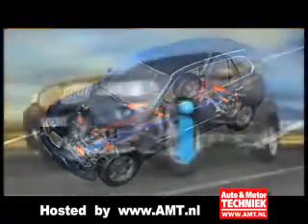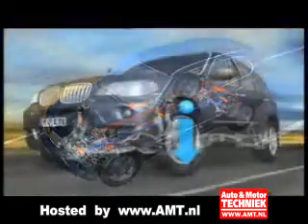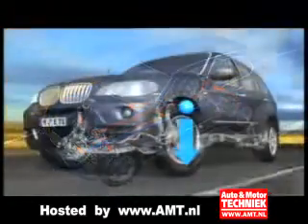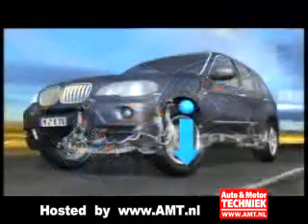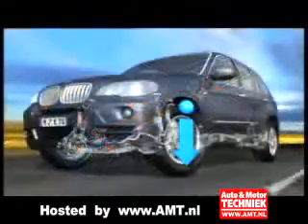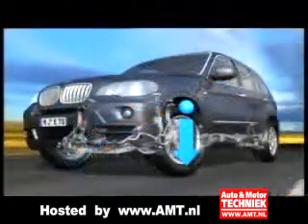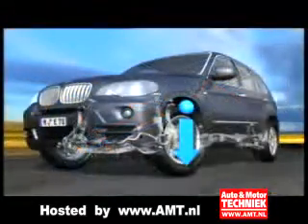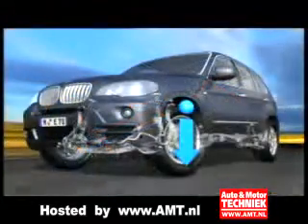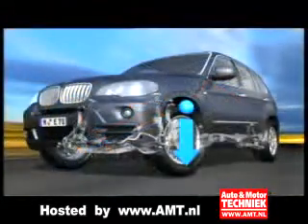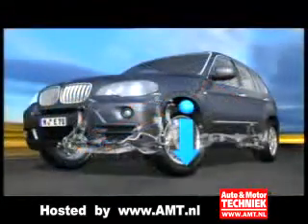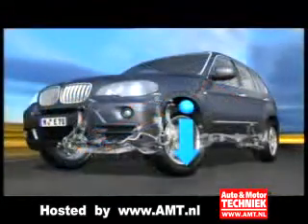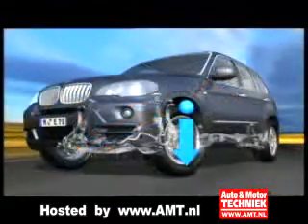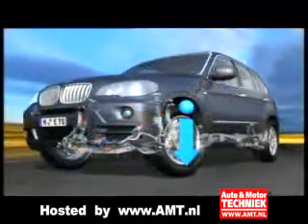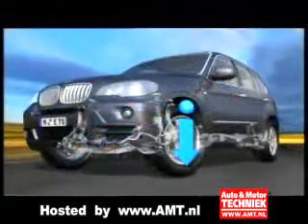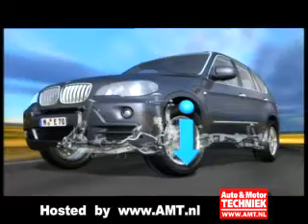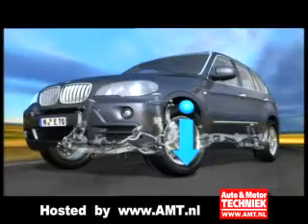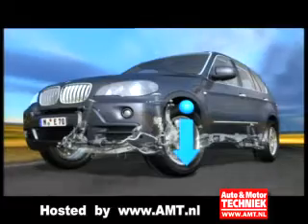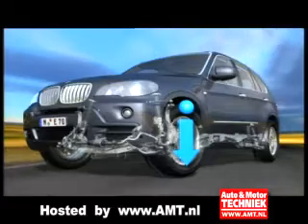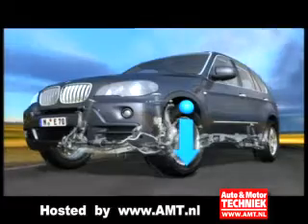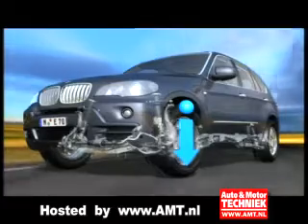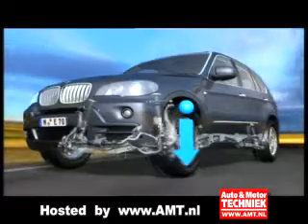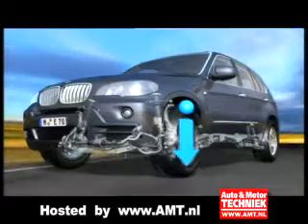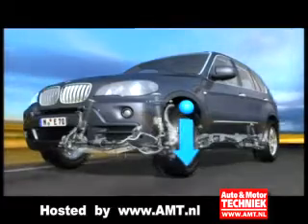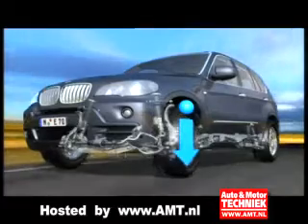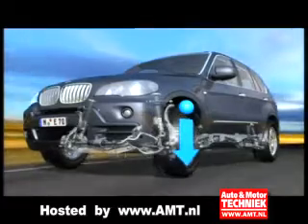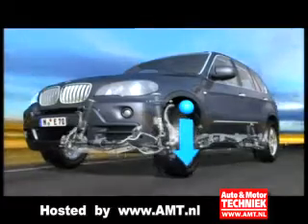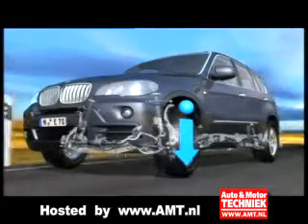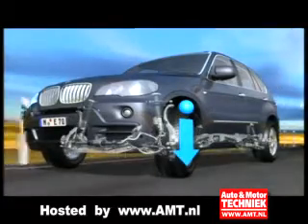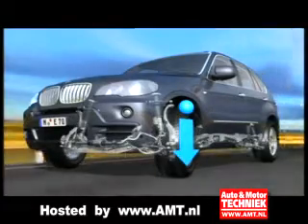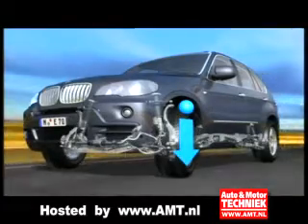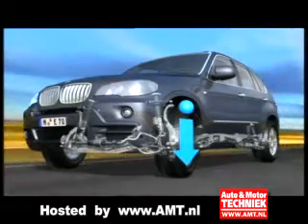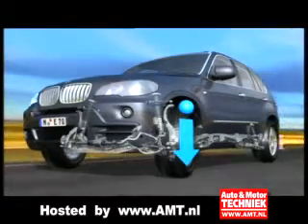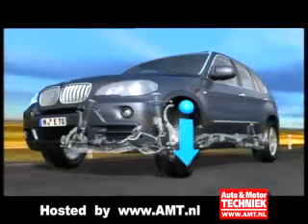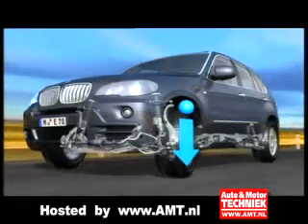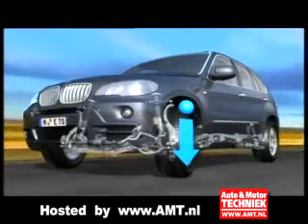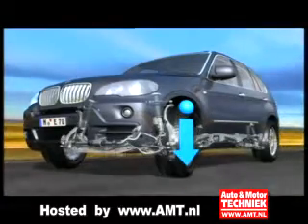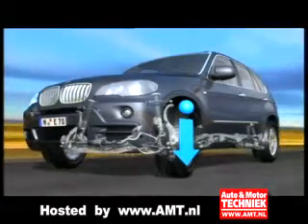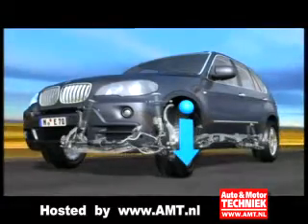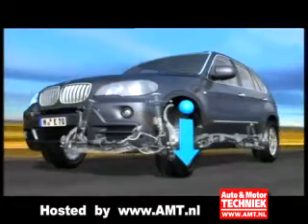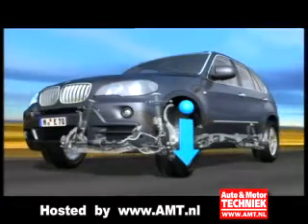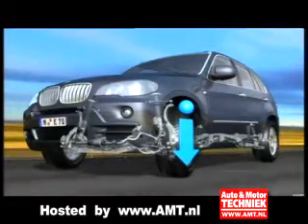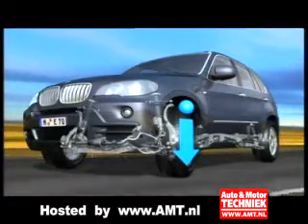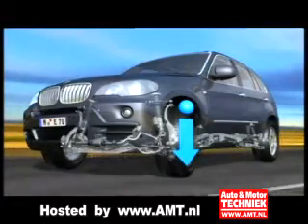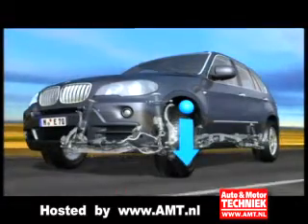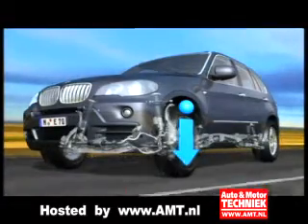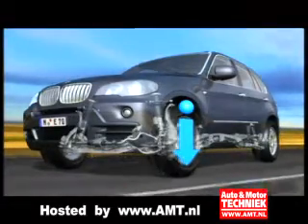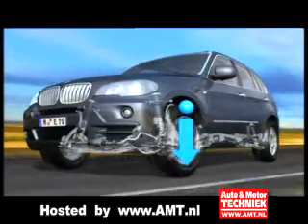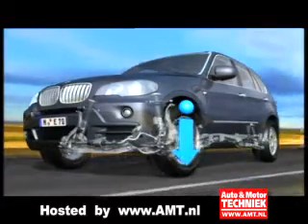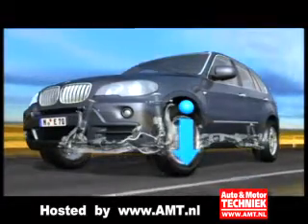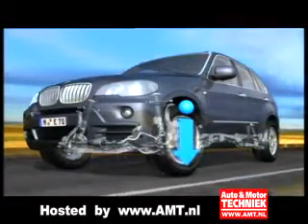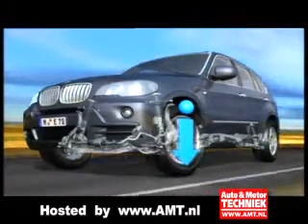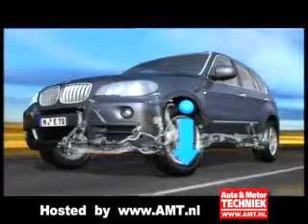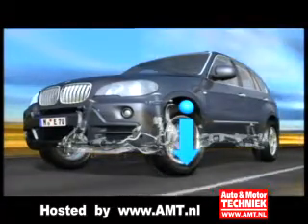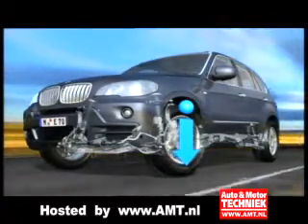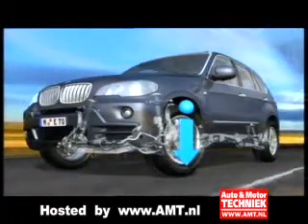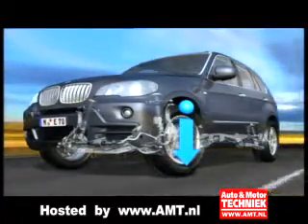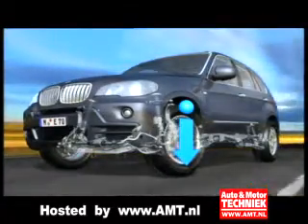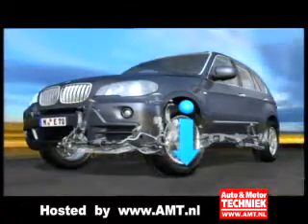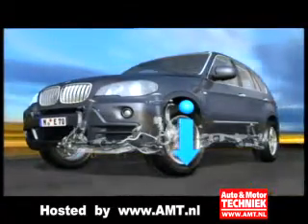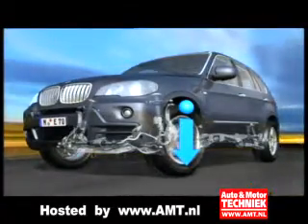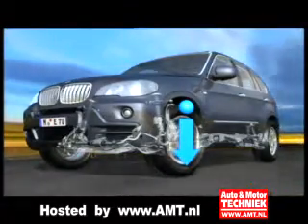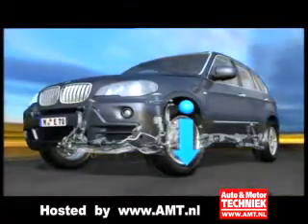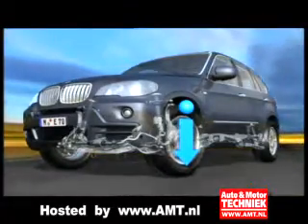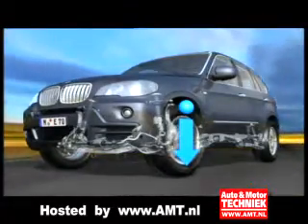Adaptive Drive demonstrates its strengths particularly in the X5, which, as a typical representative of the SAV class, has a high center of gravity and a high curb weight.